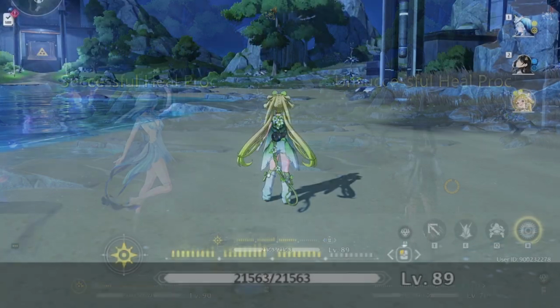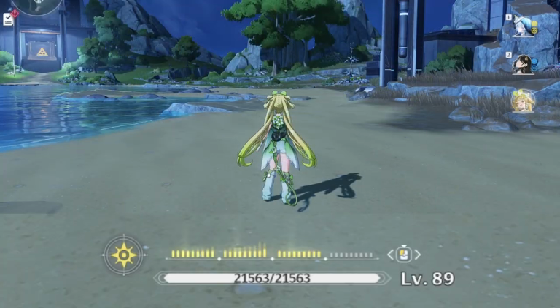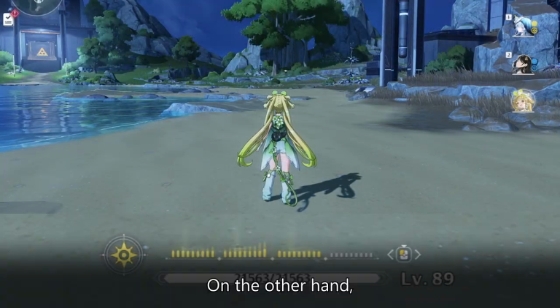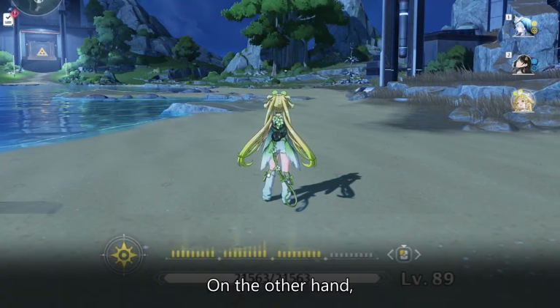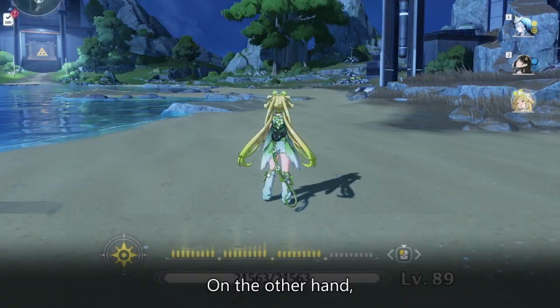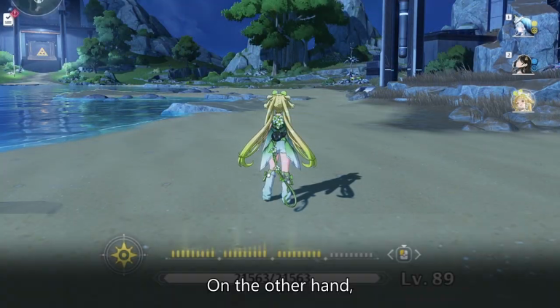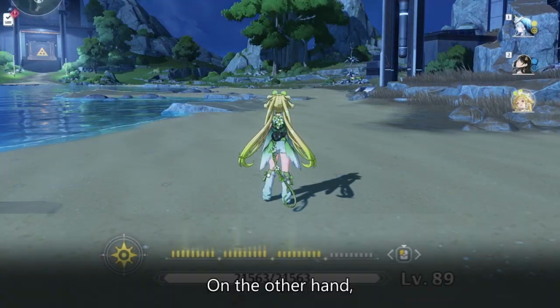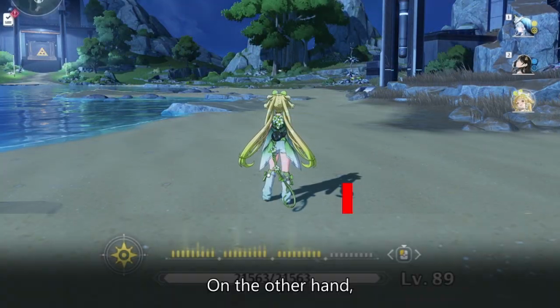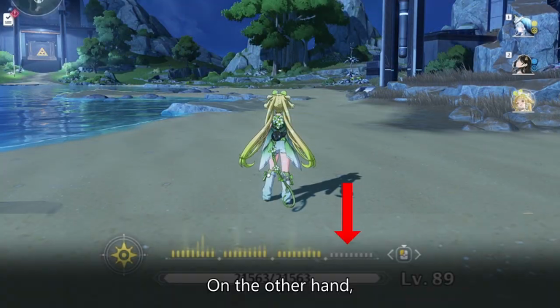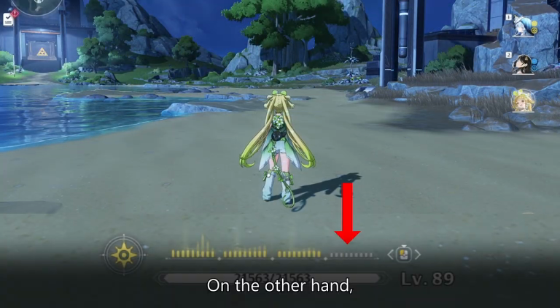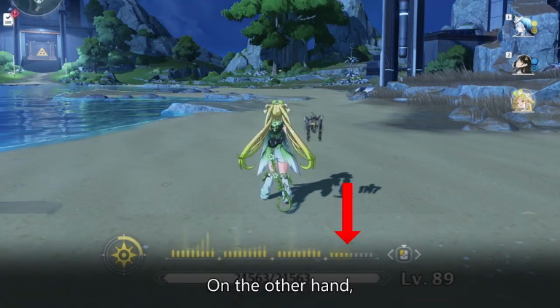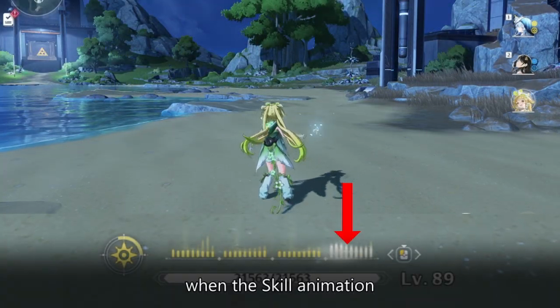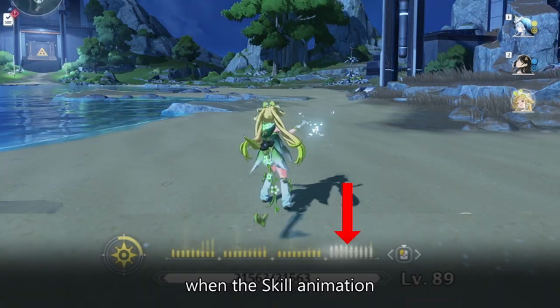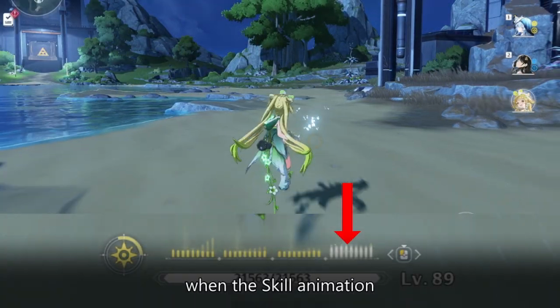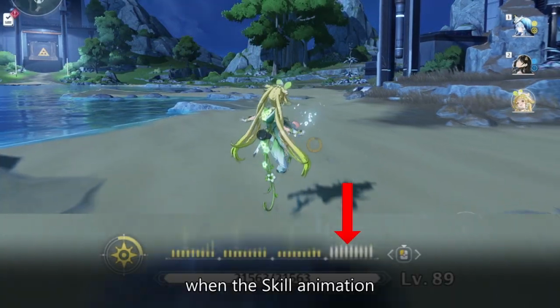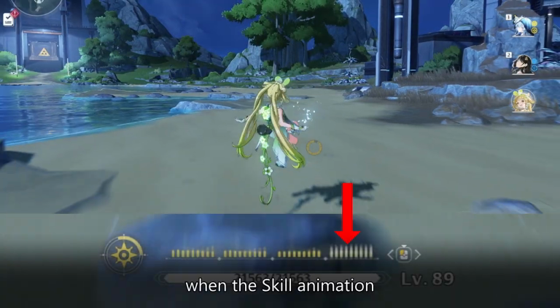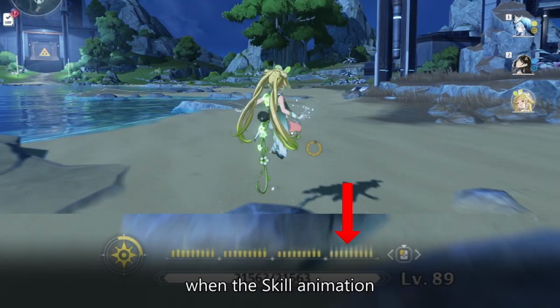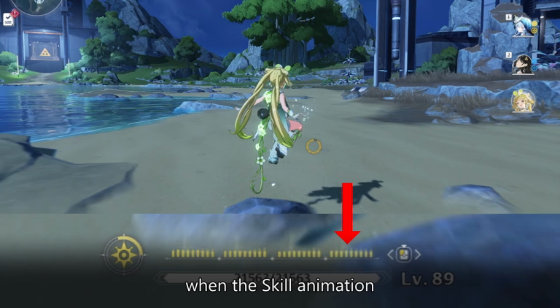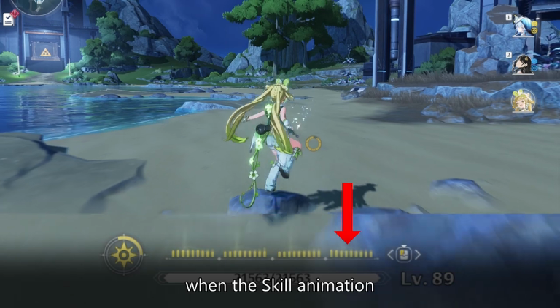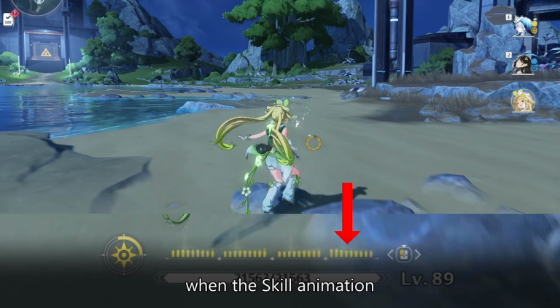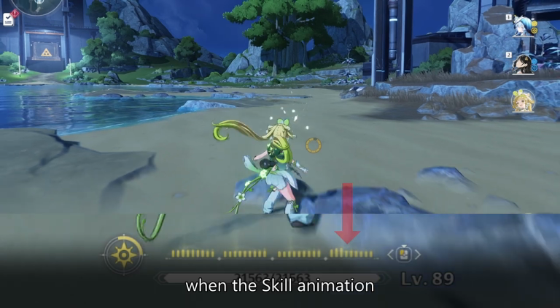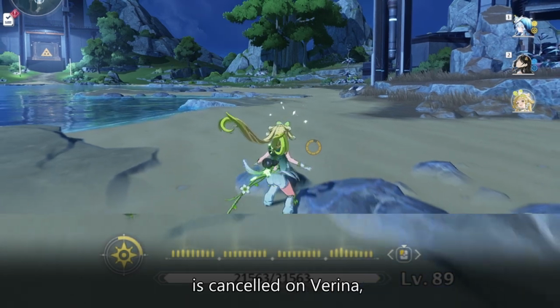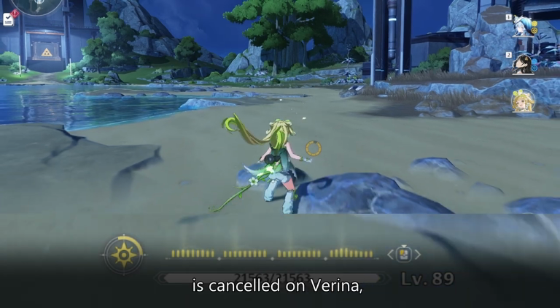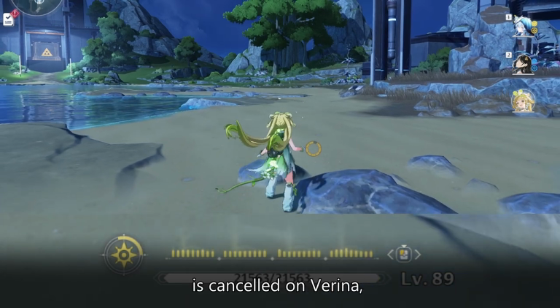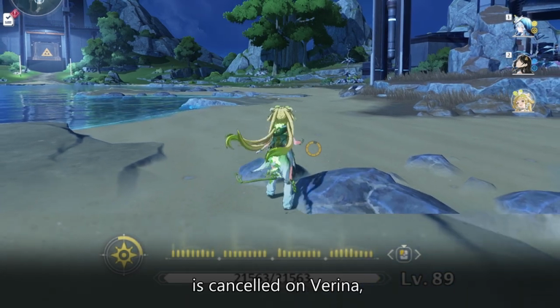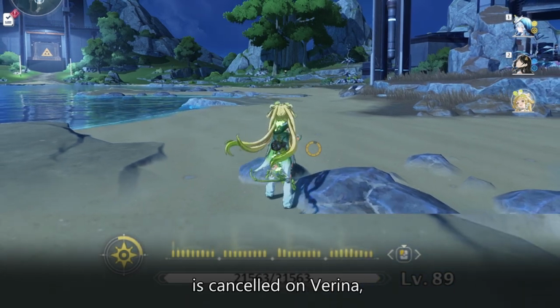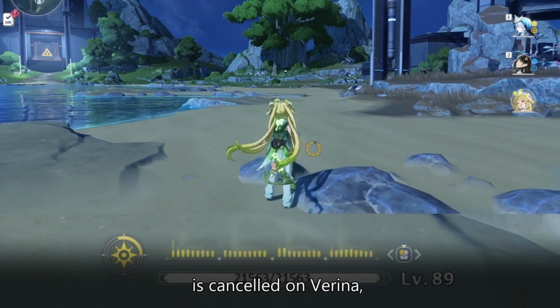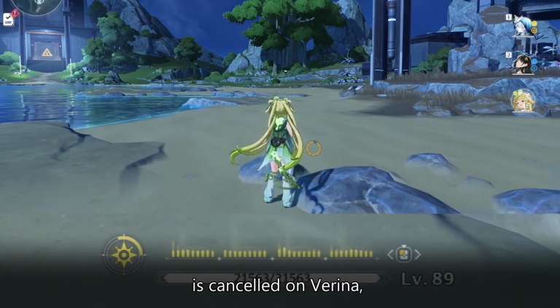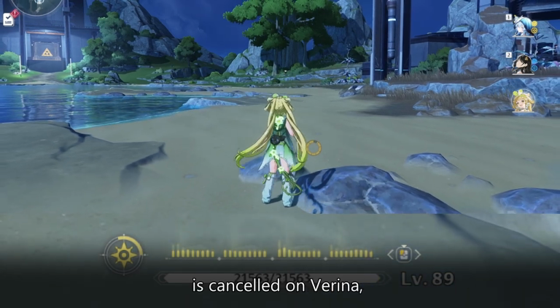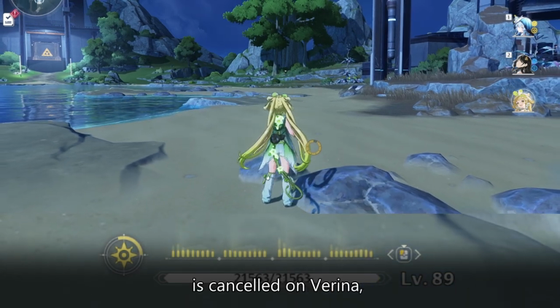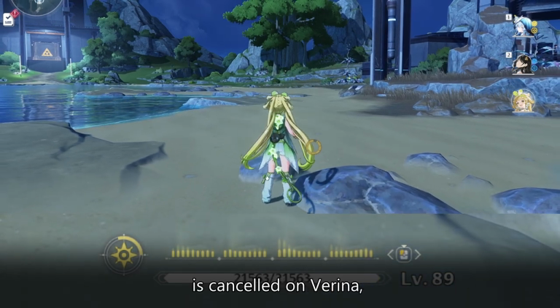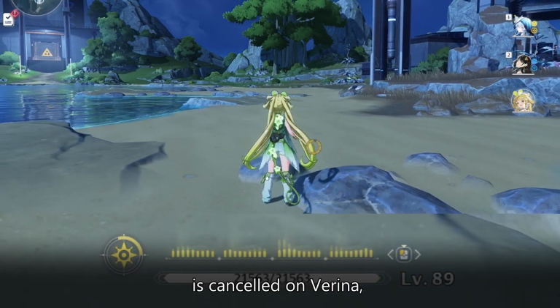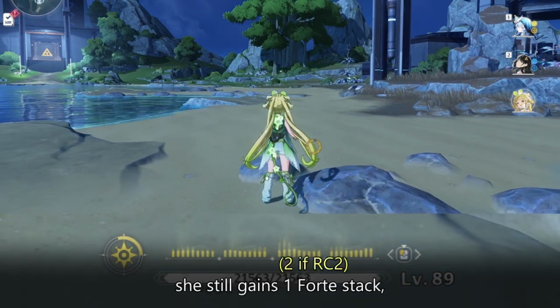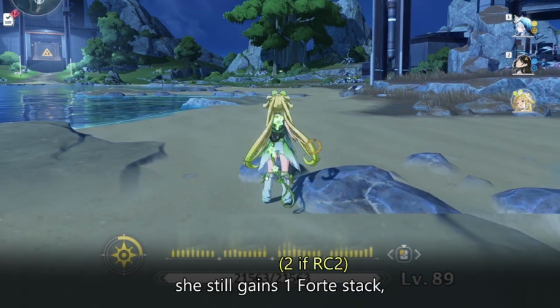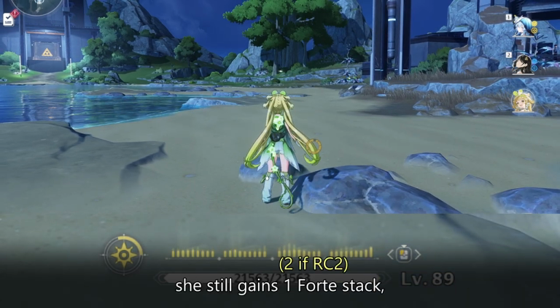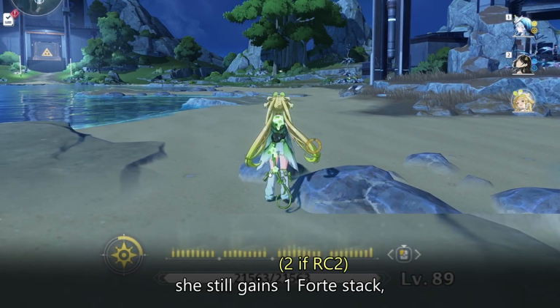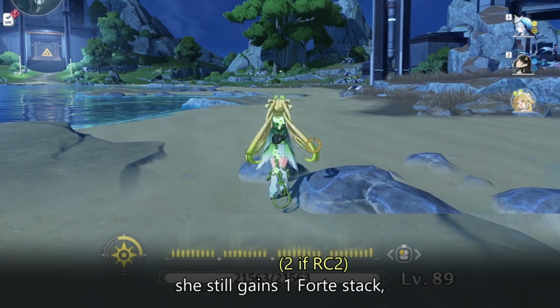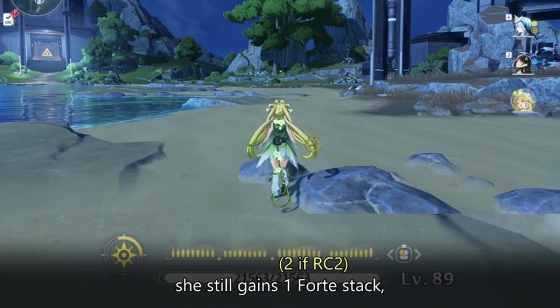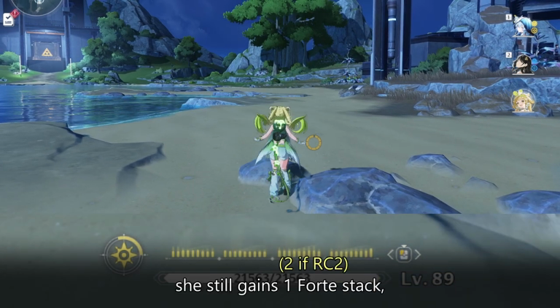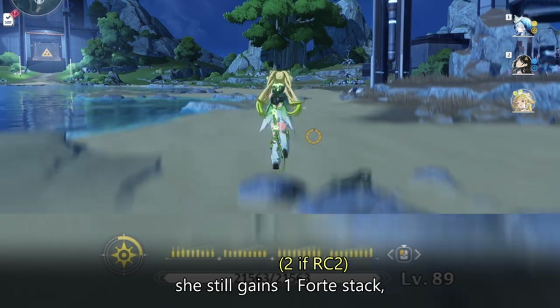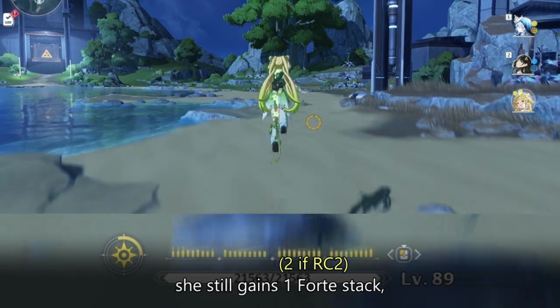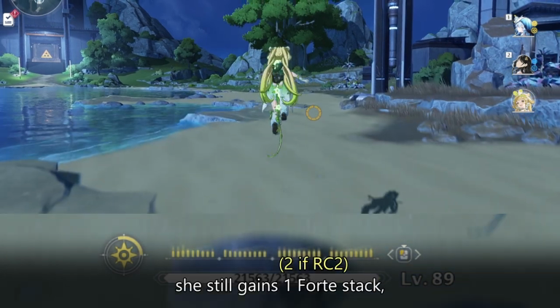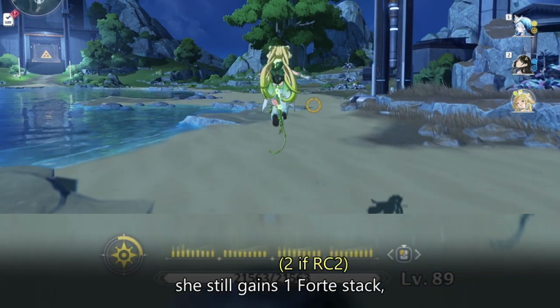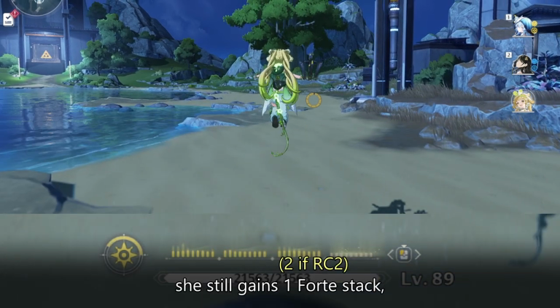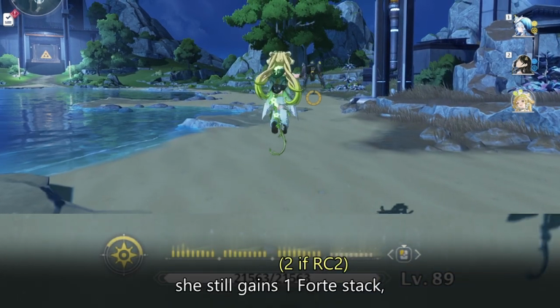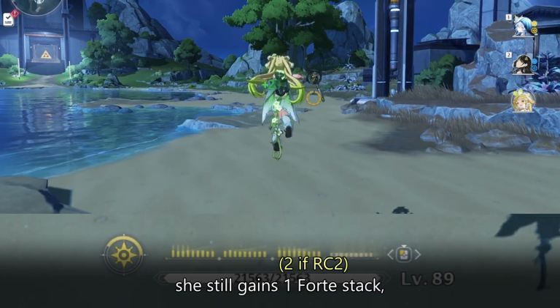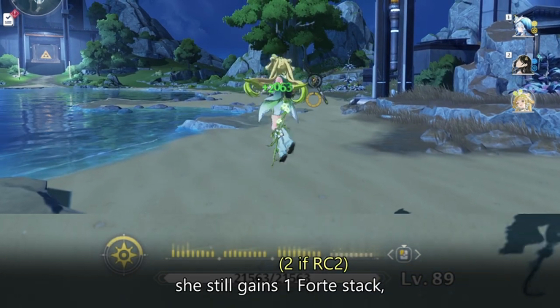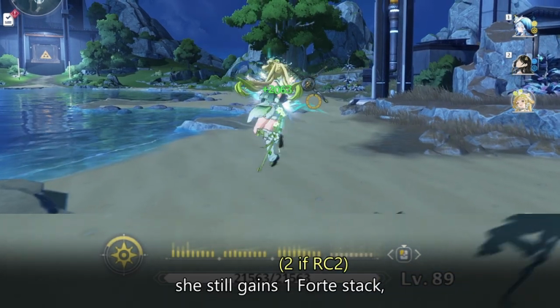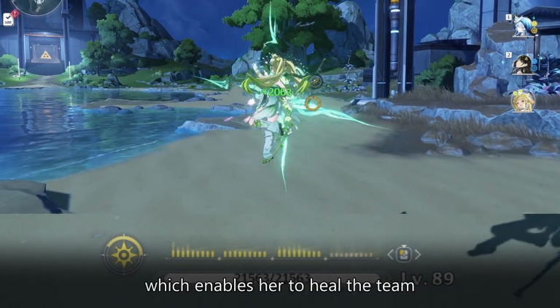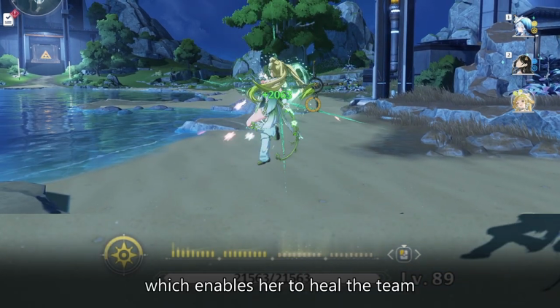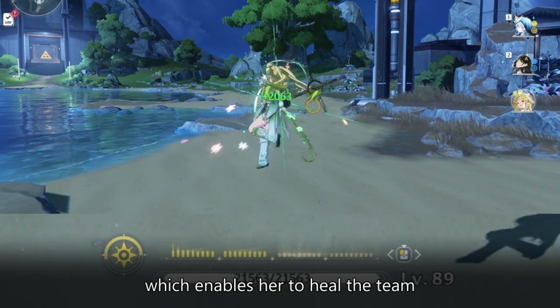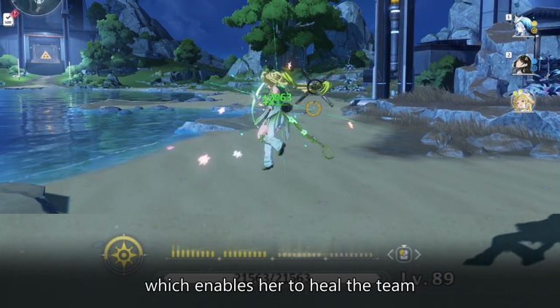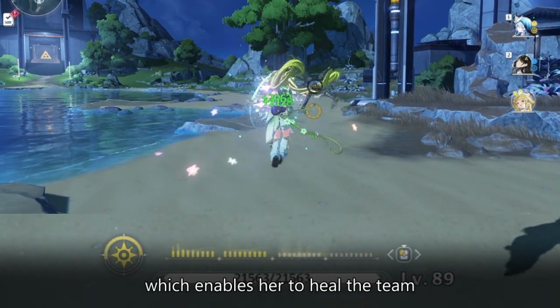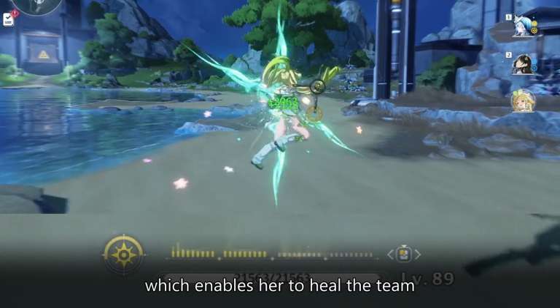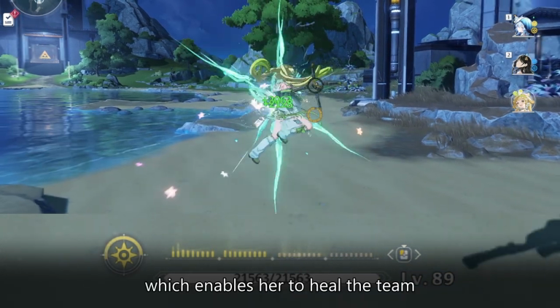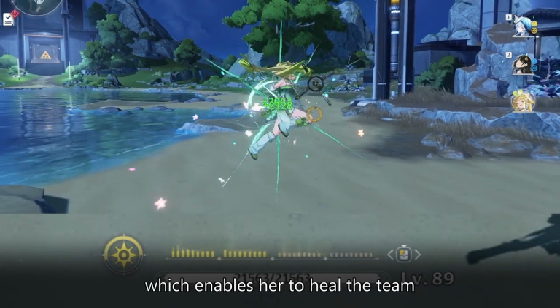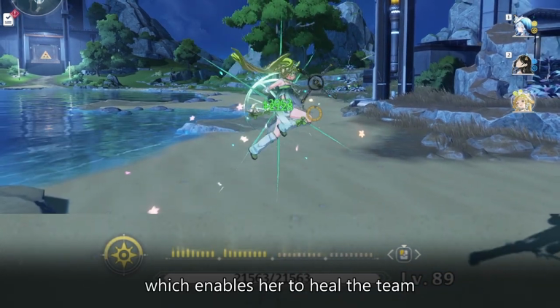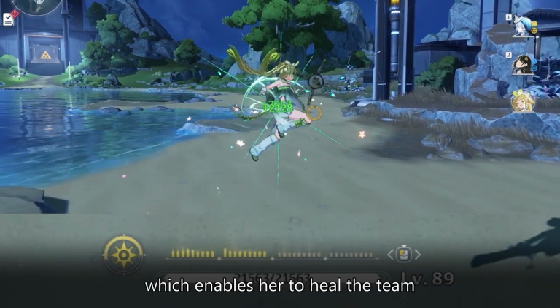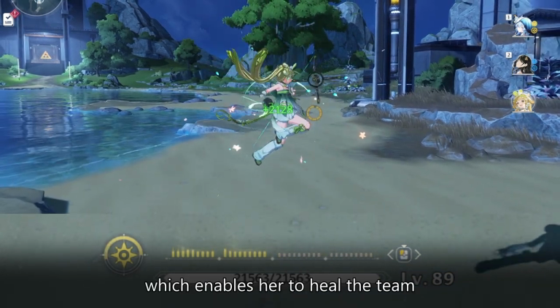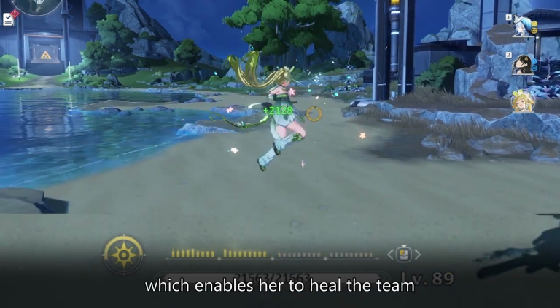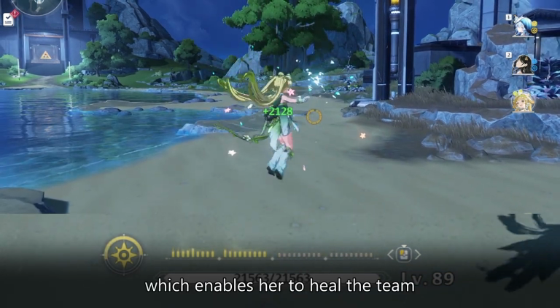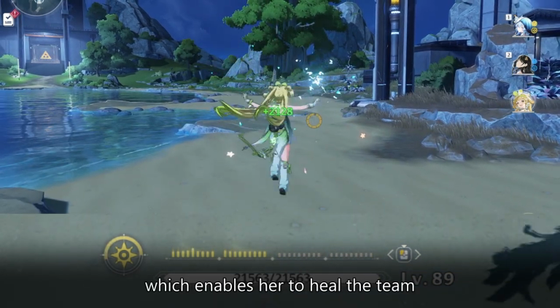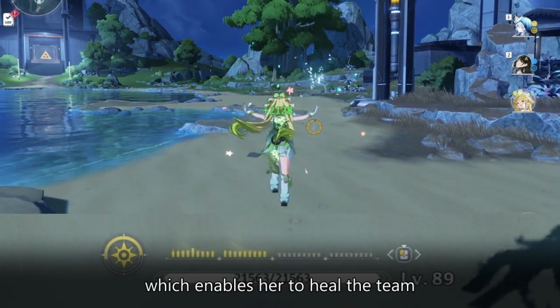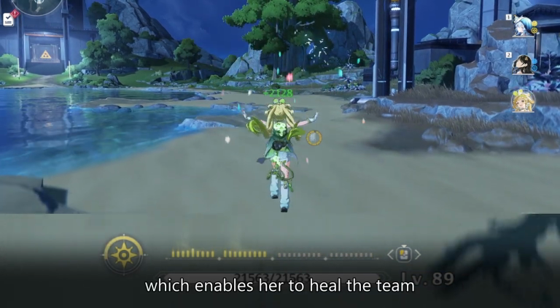On the other hand, when the skill animation is cancelled on Varina, she still gains one Forte stack, which enables her to heal the team.